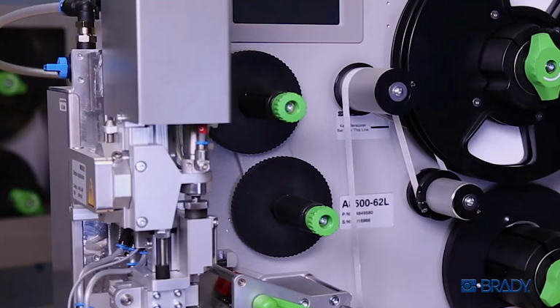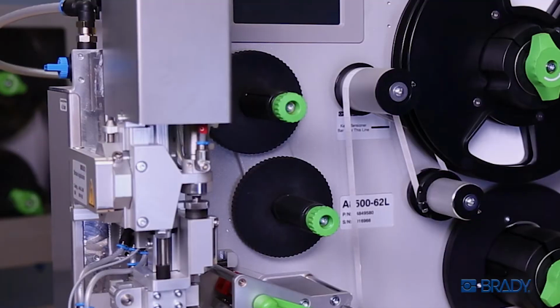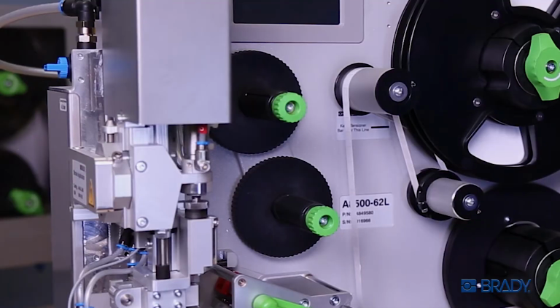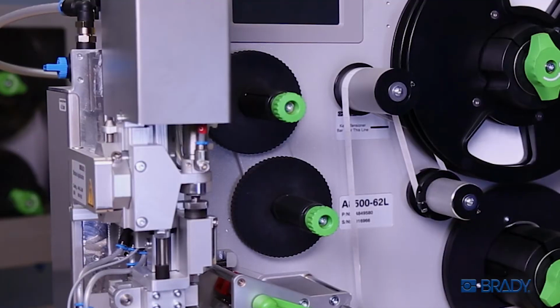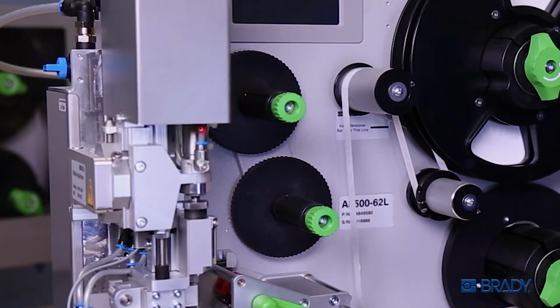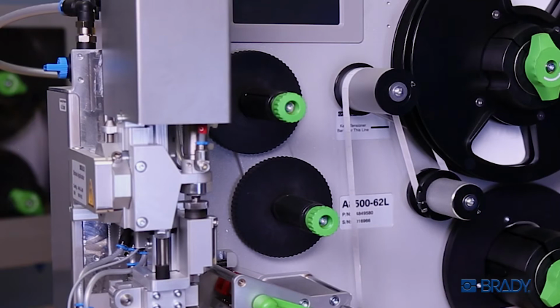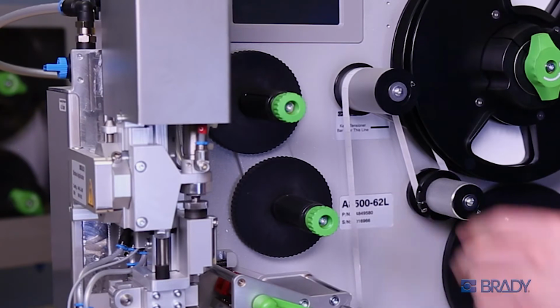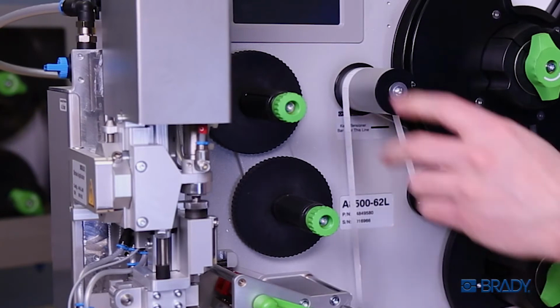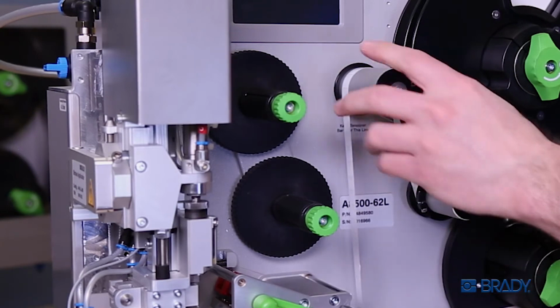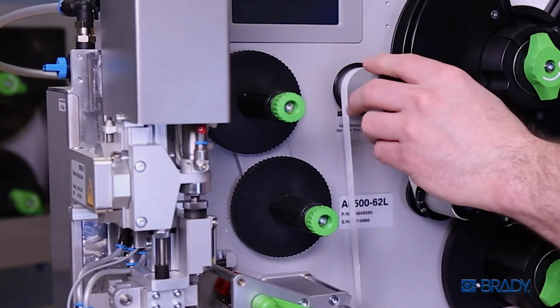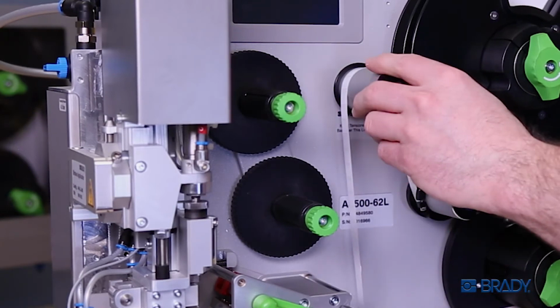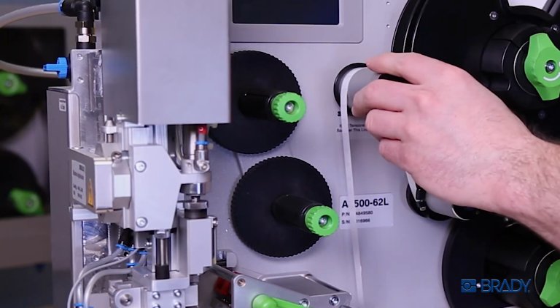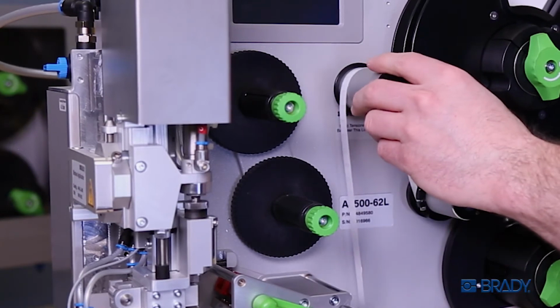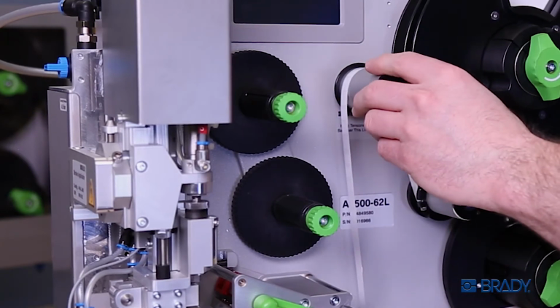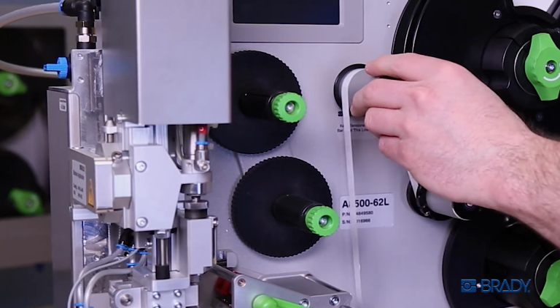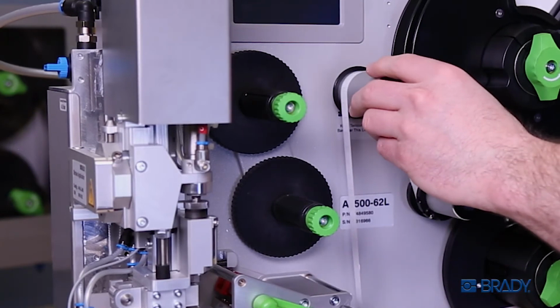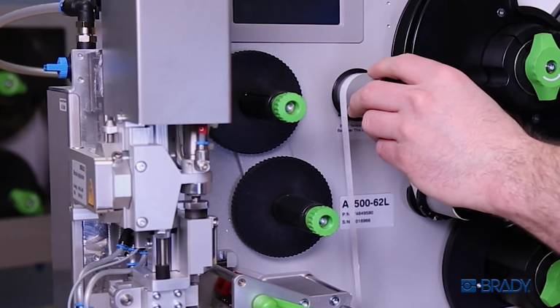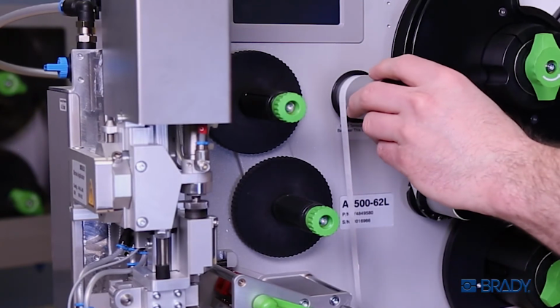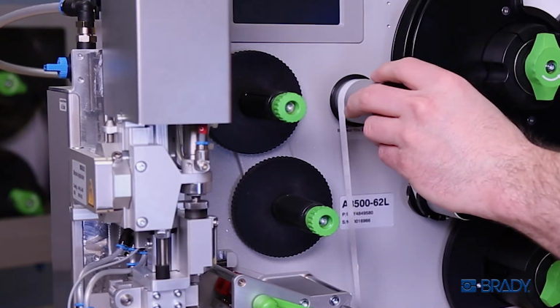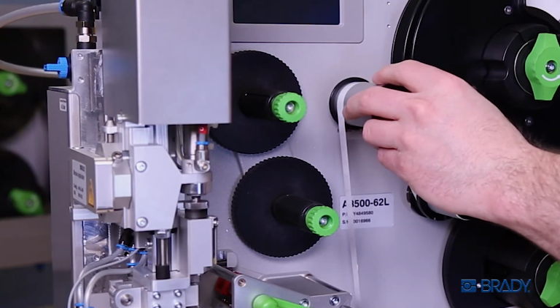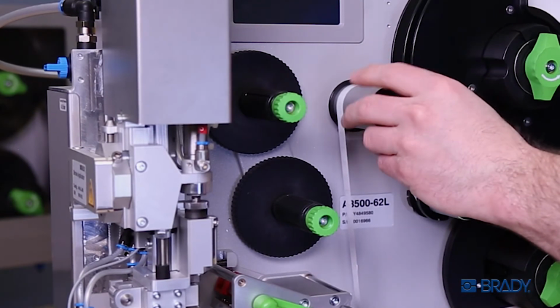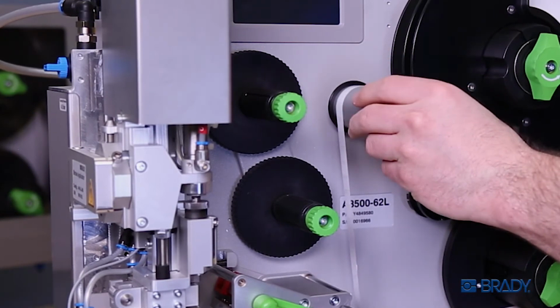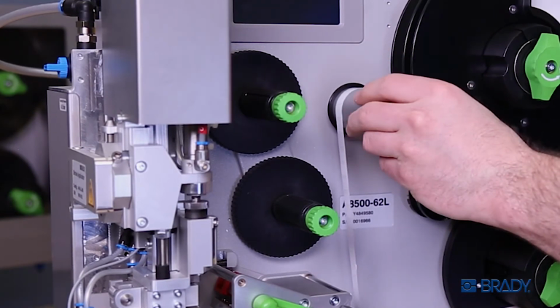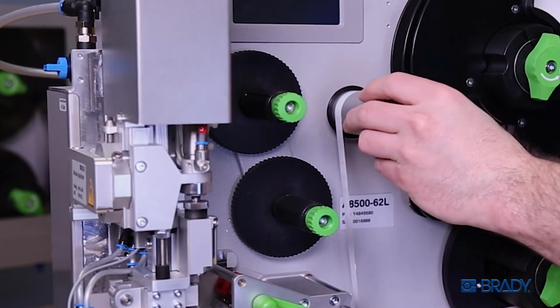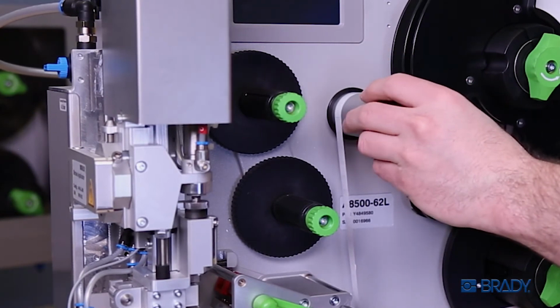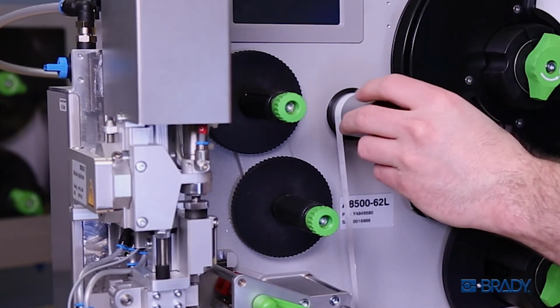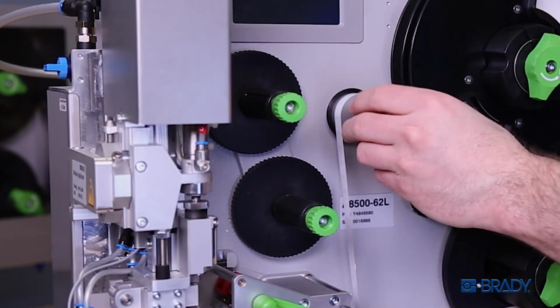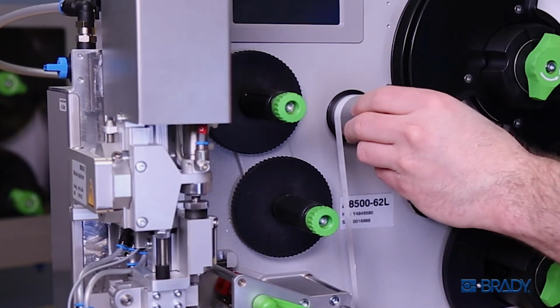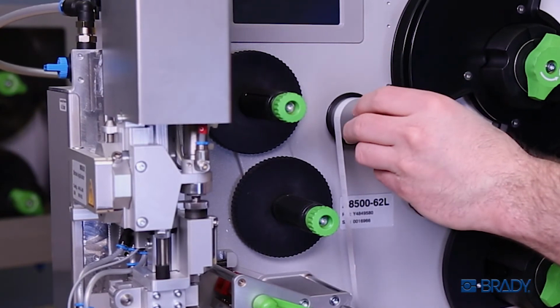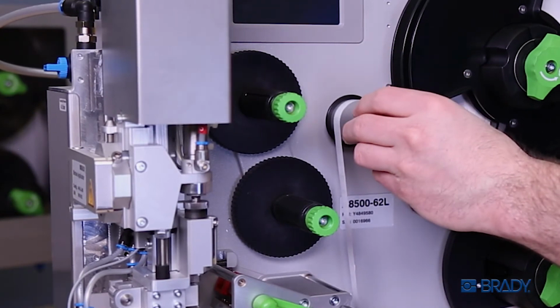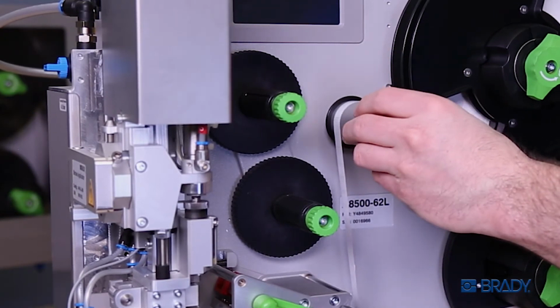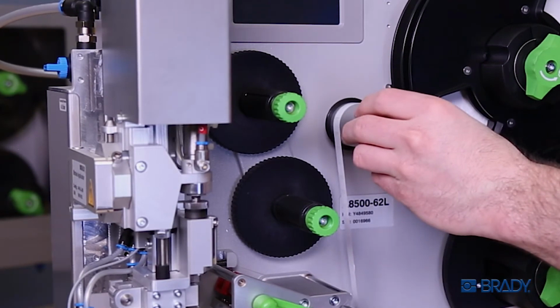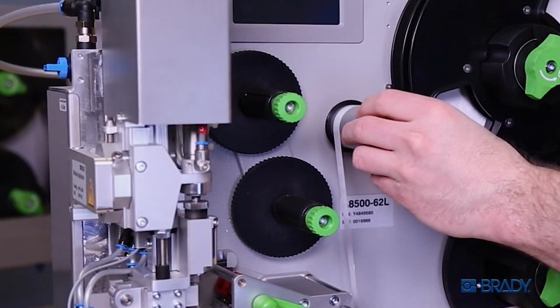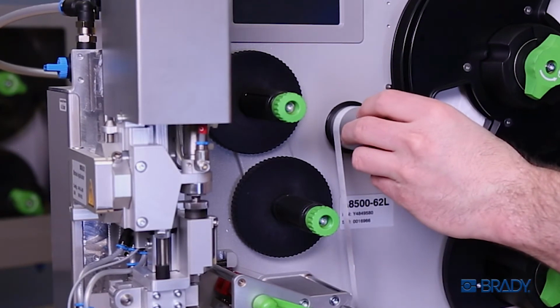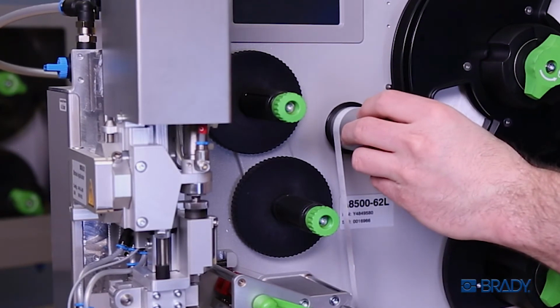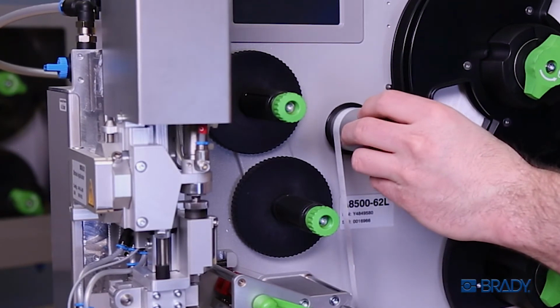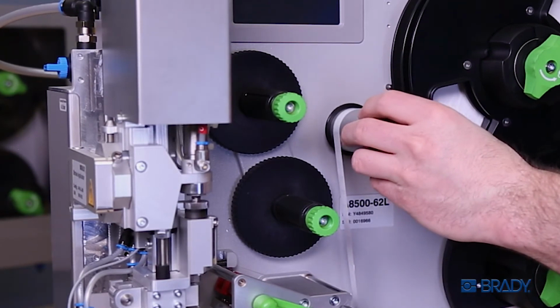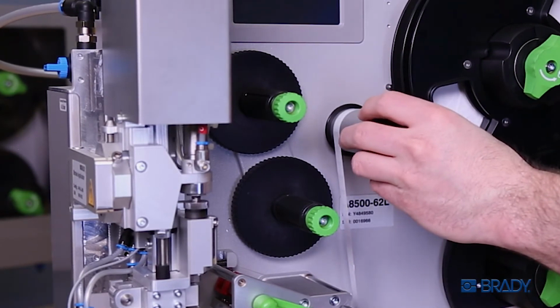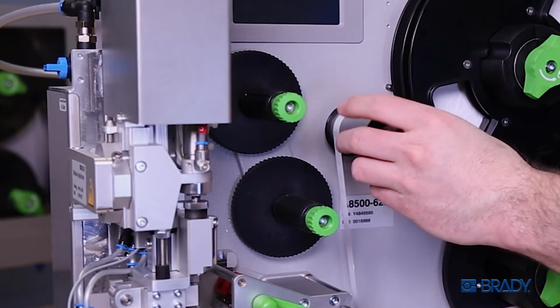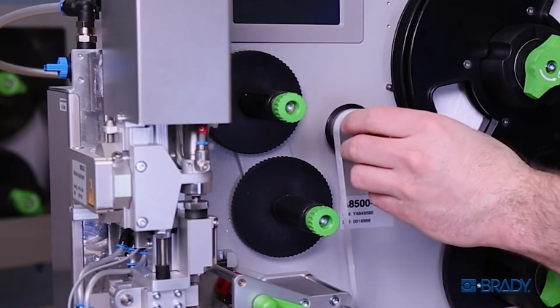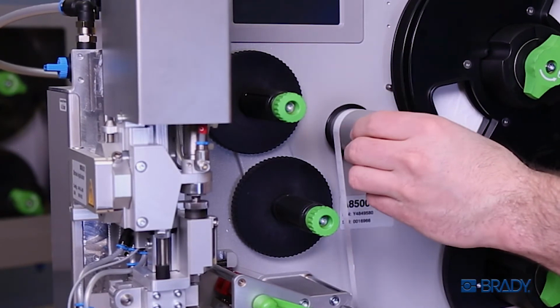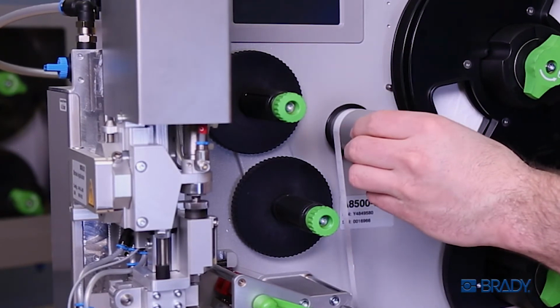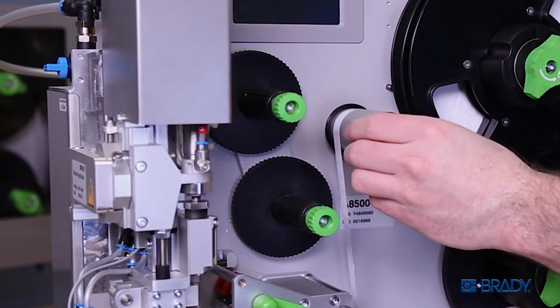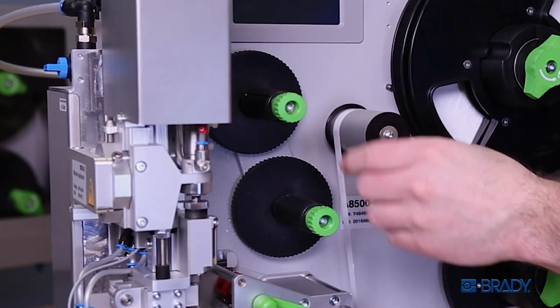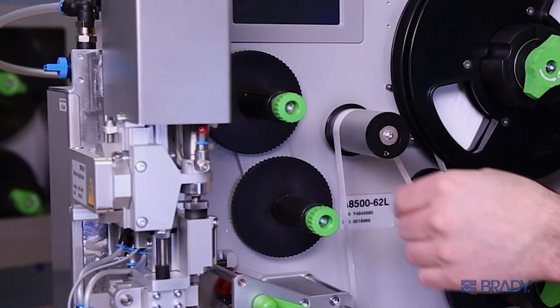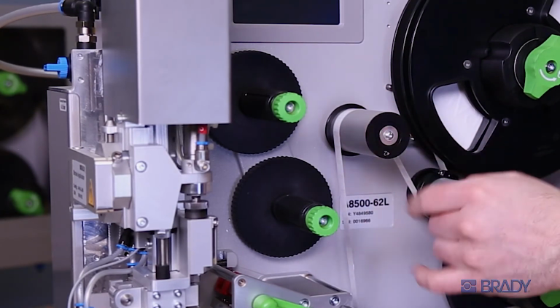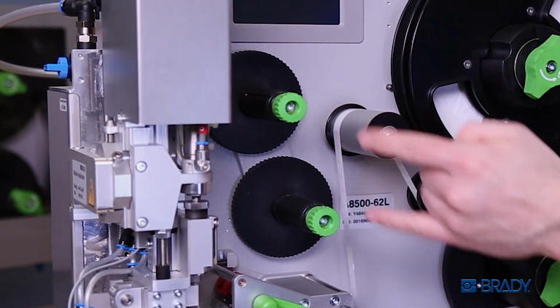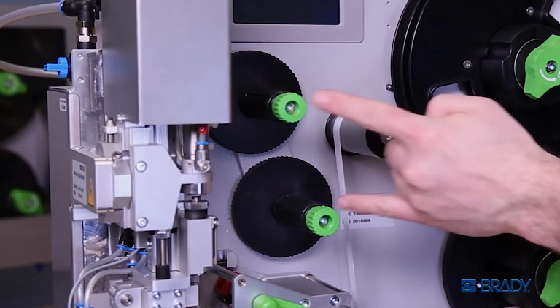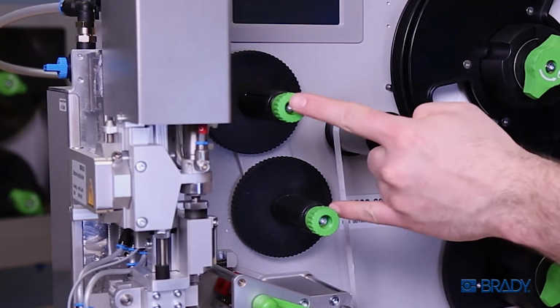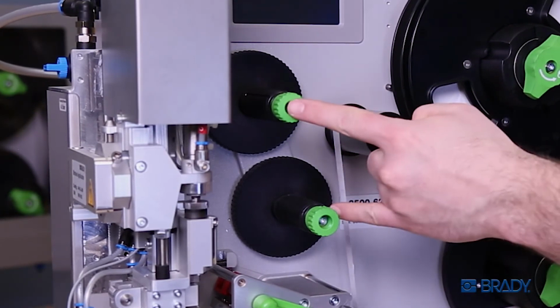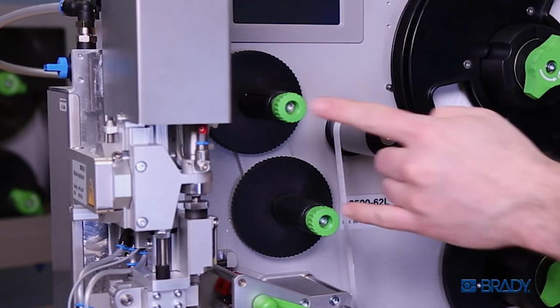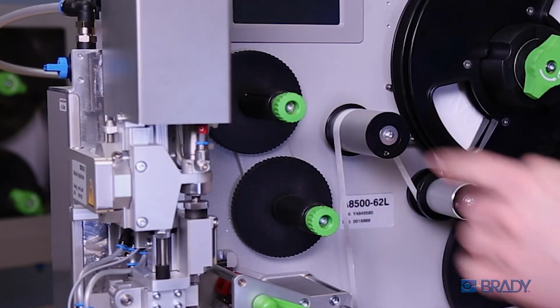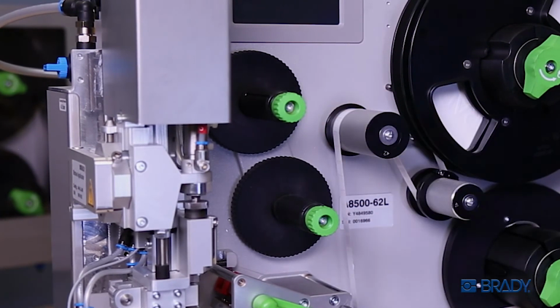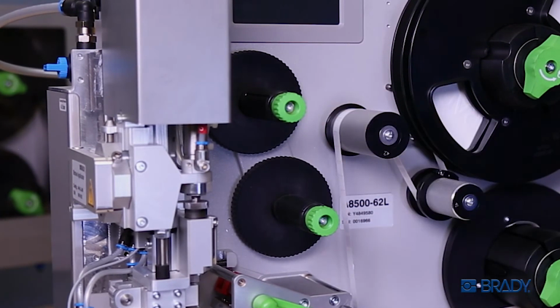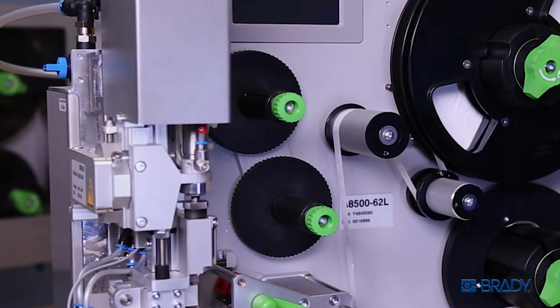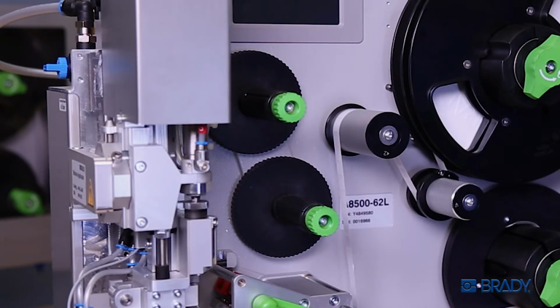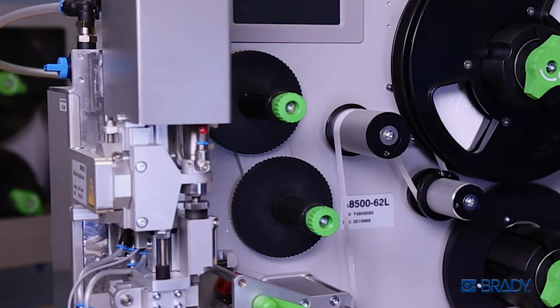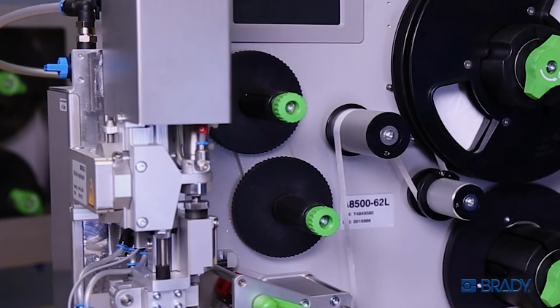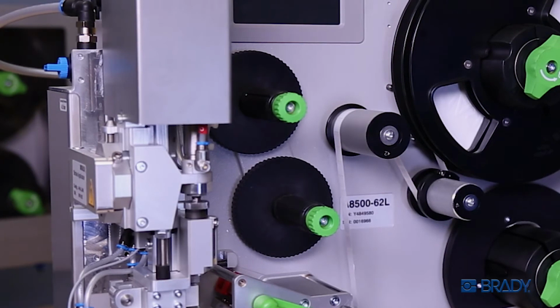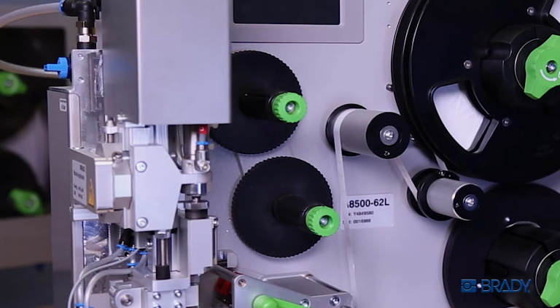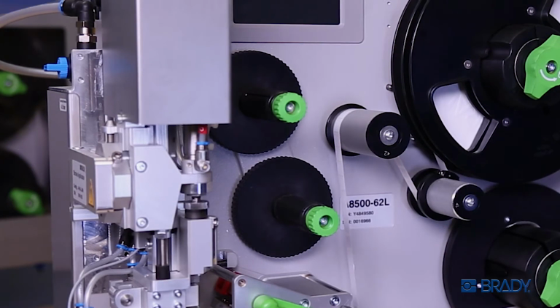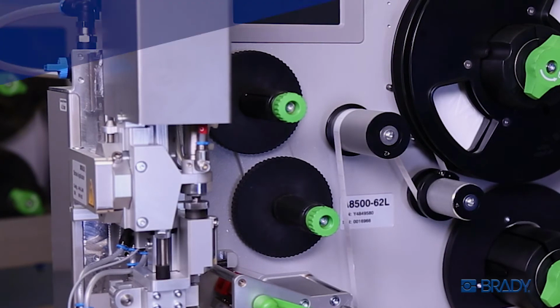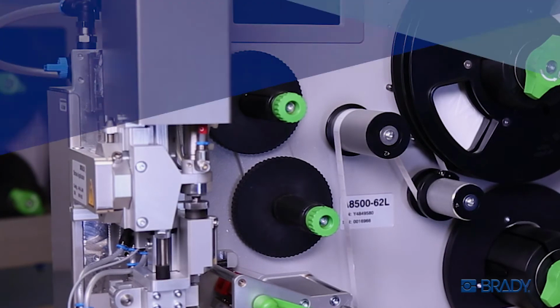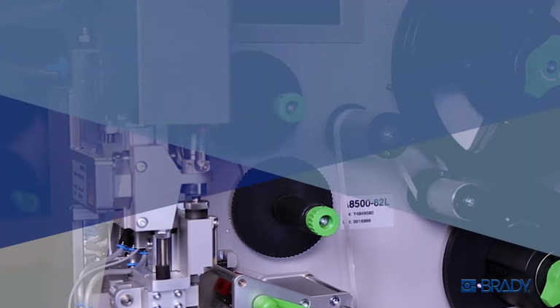Put the liner into the material takeout section and tighten the green knob. Pull the top right wheel to ensure the tensioner bar of the material is located between the two reels on the left side of the printer.